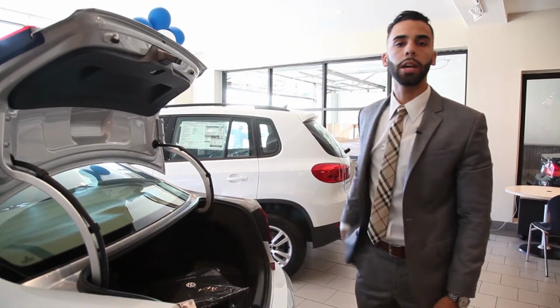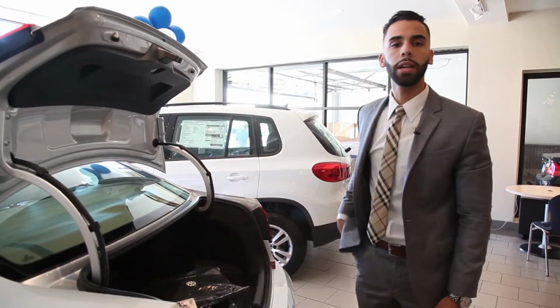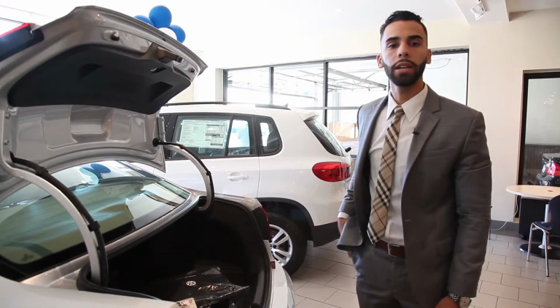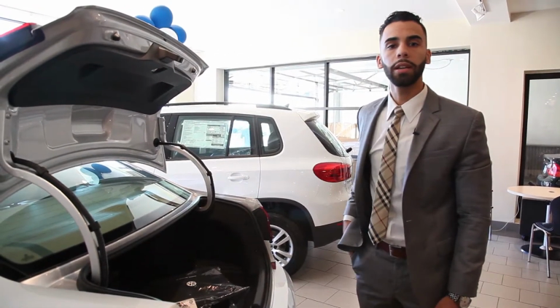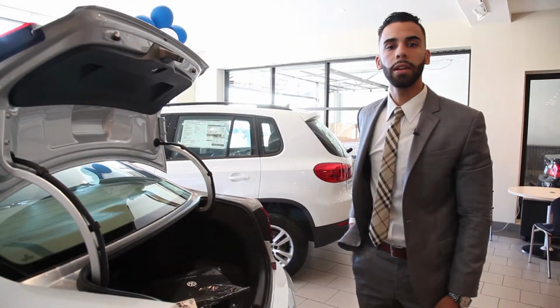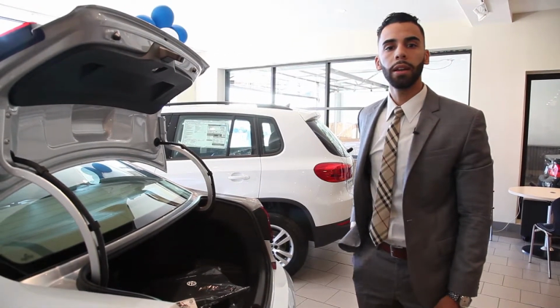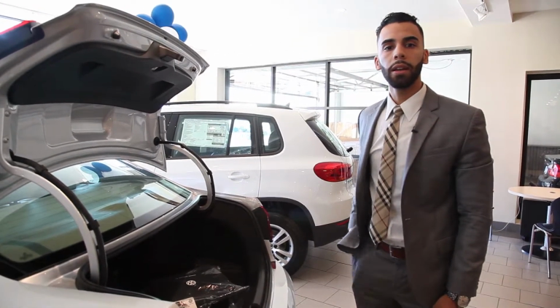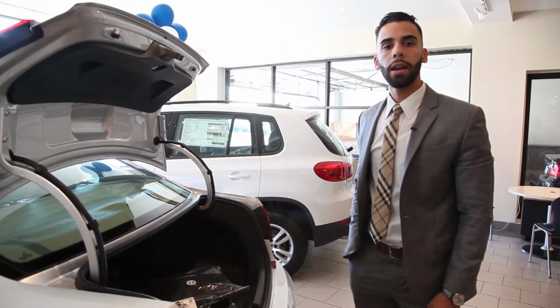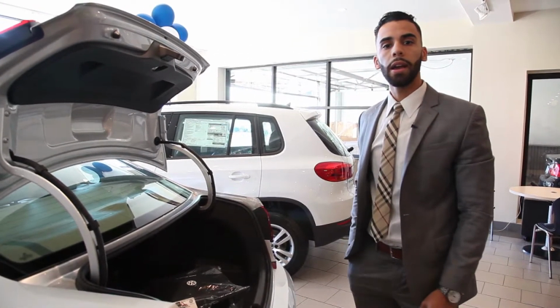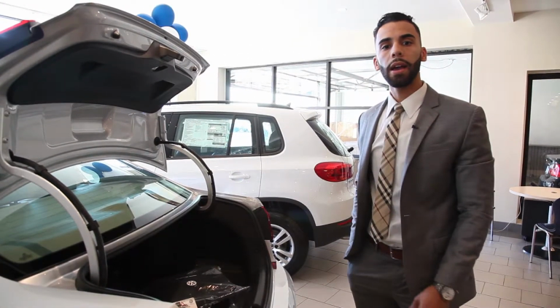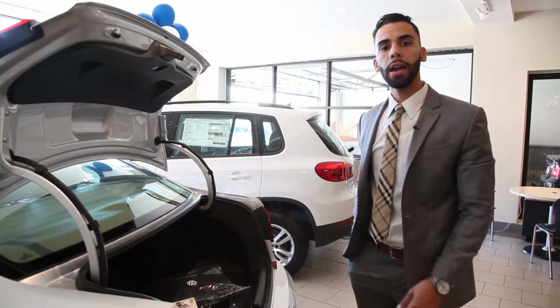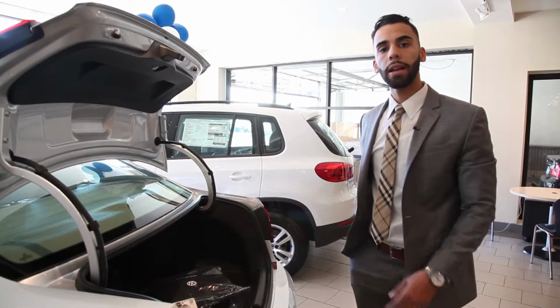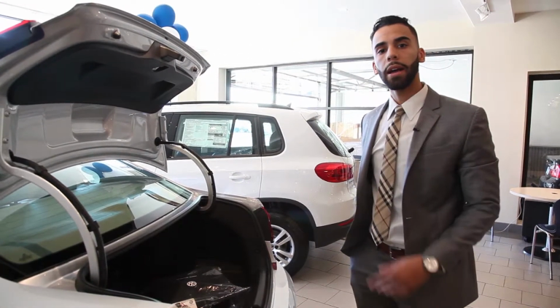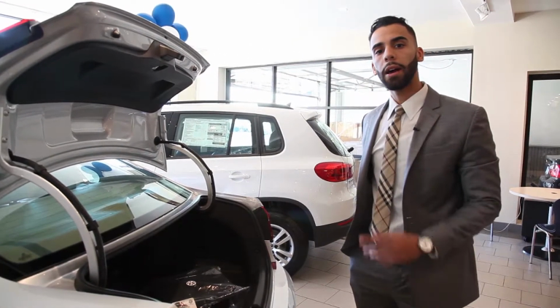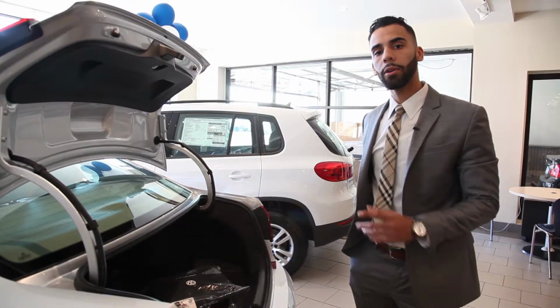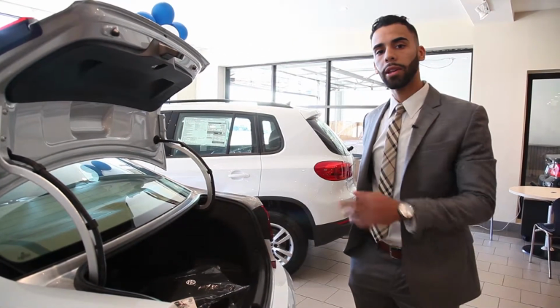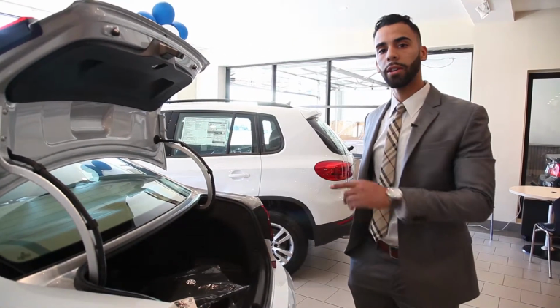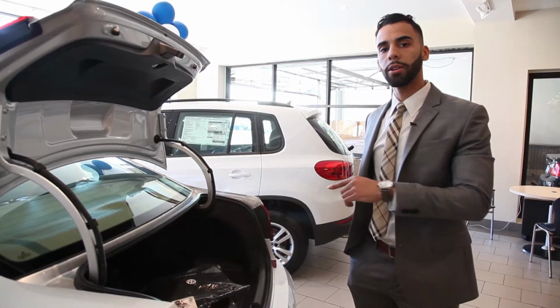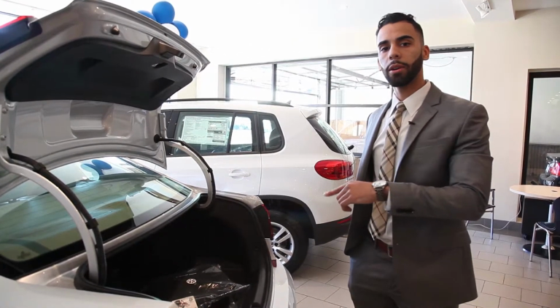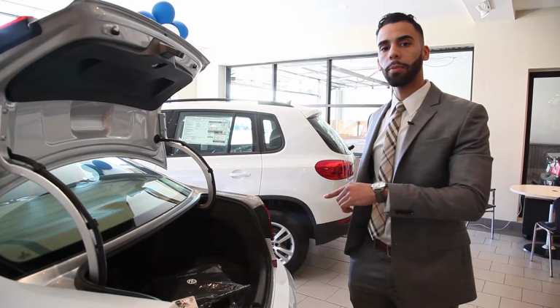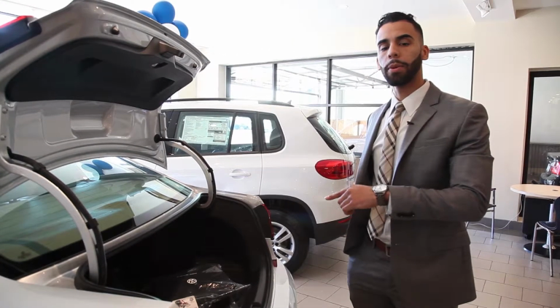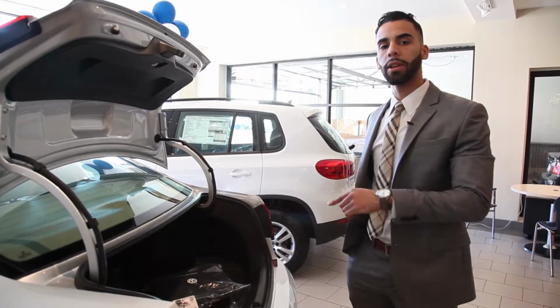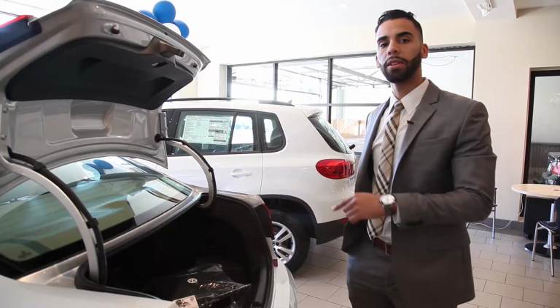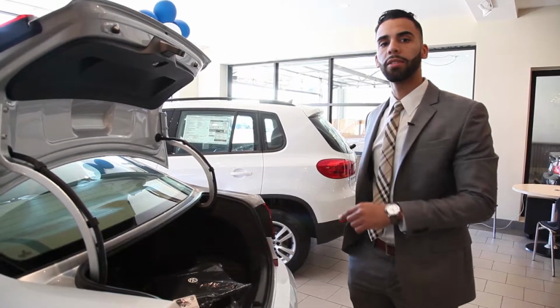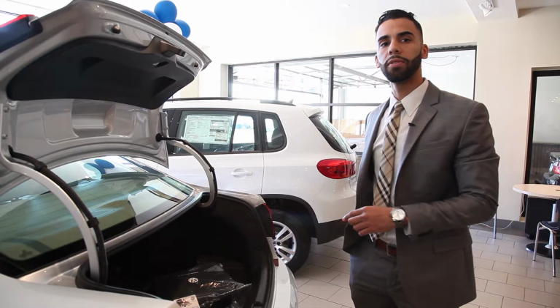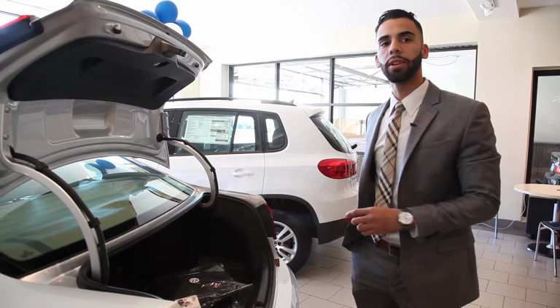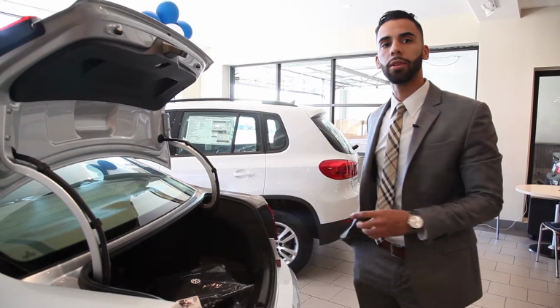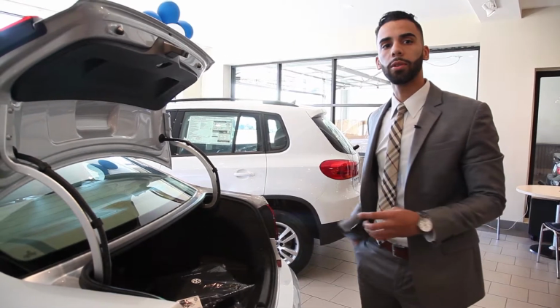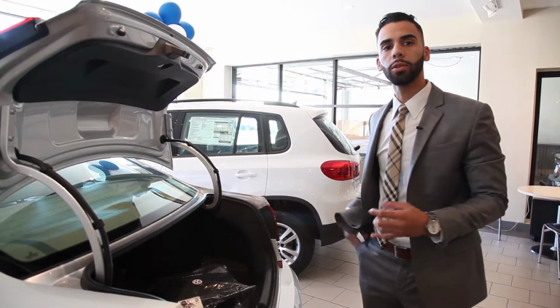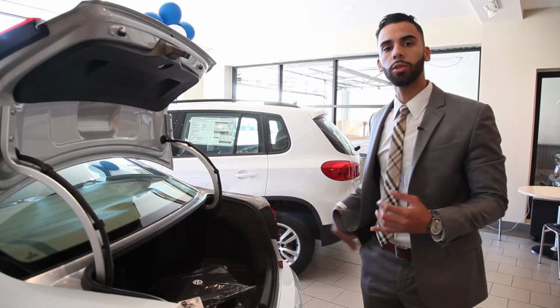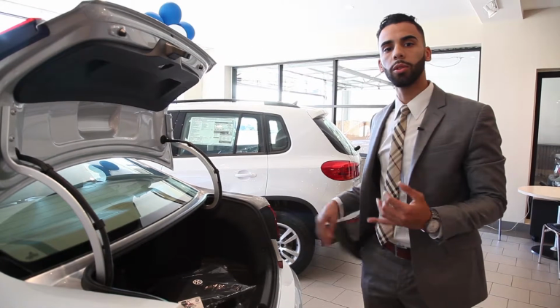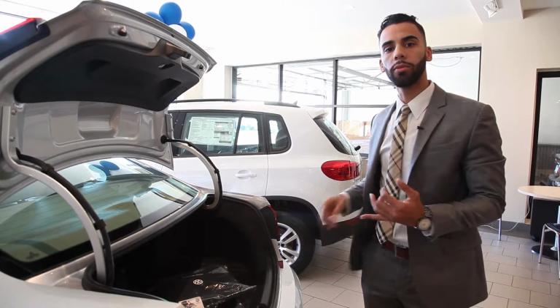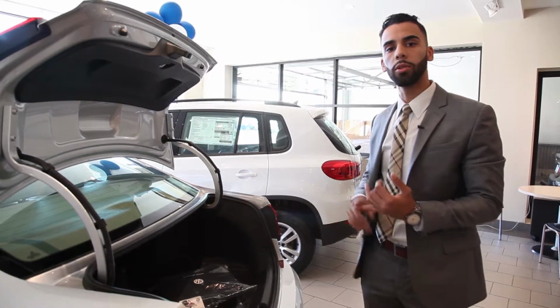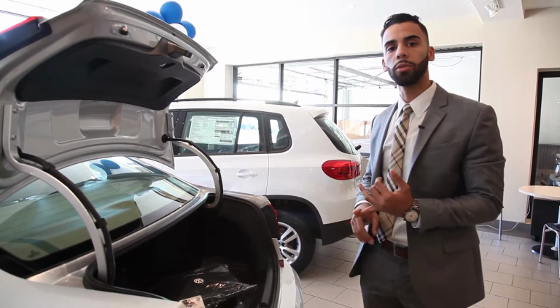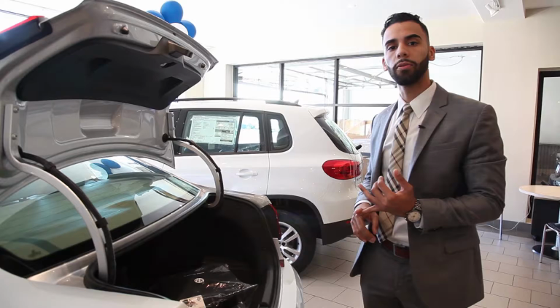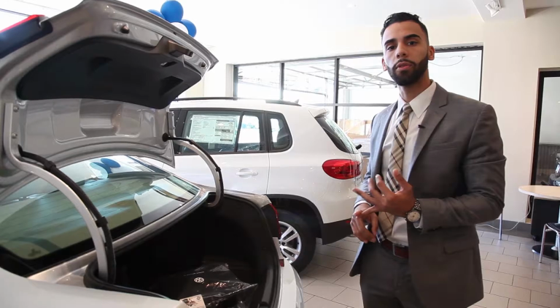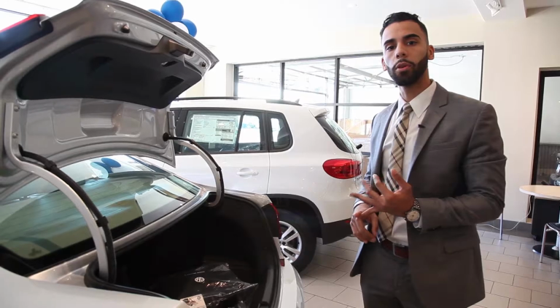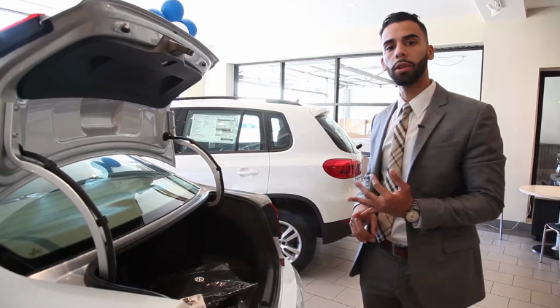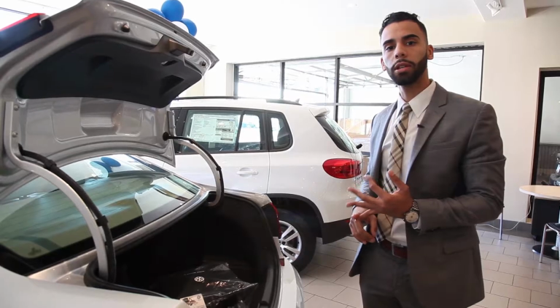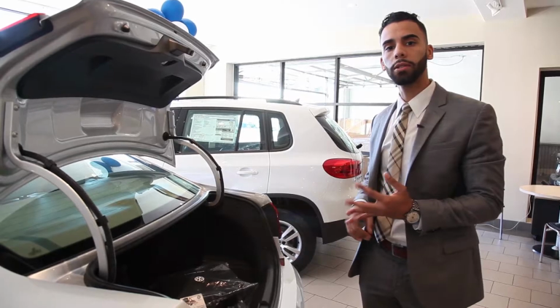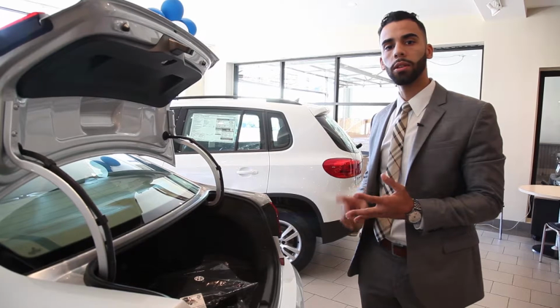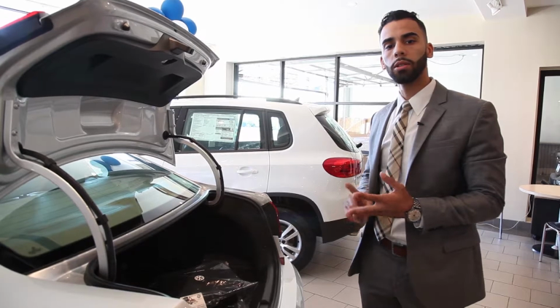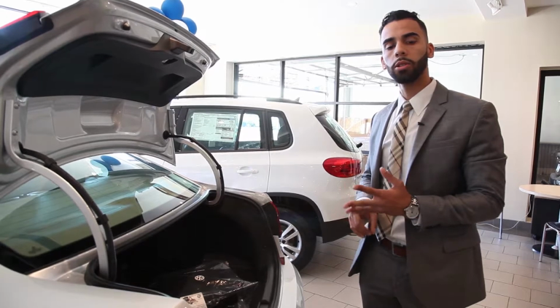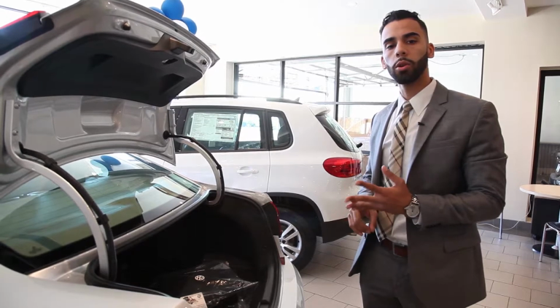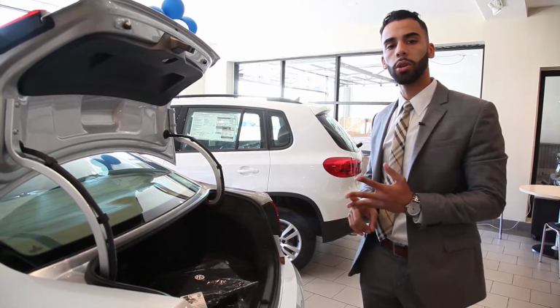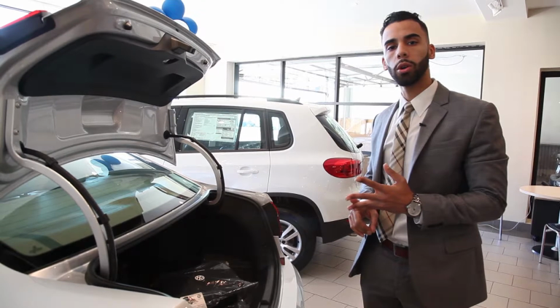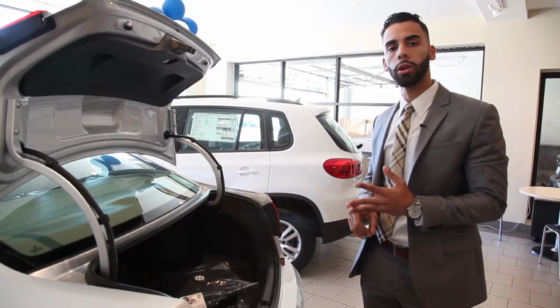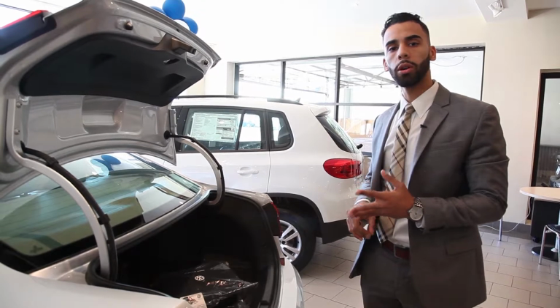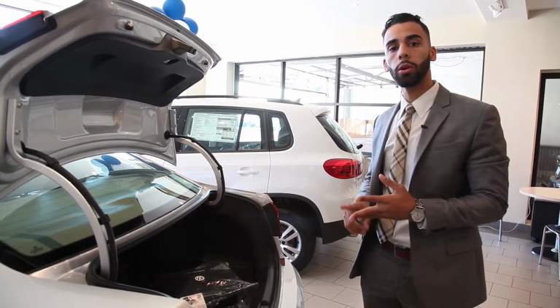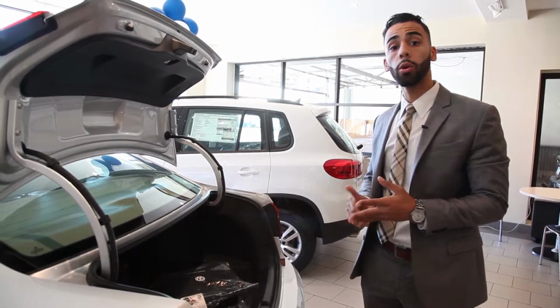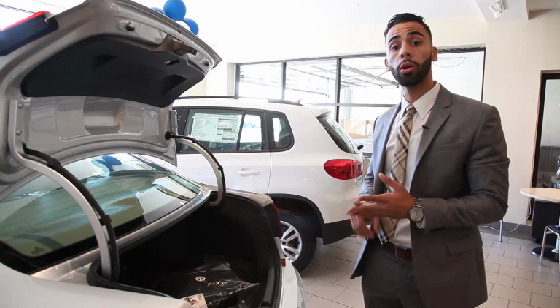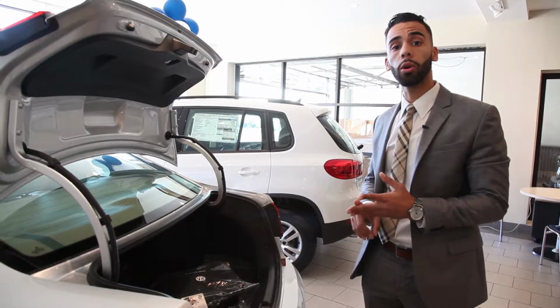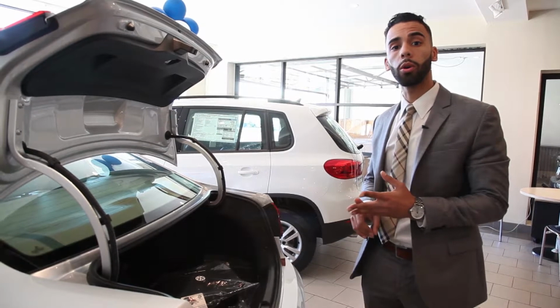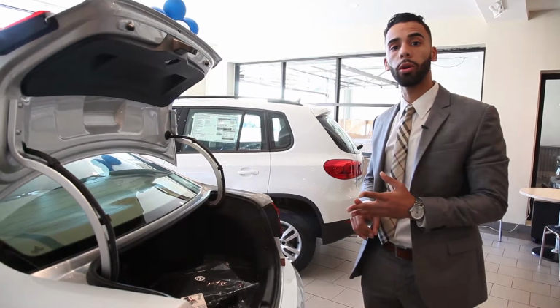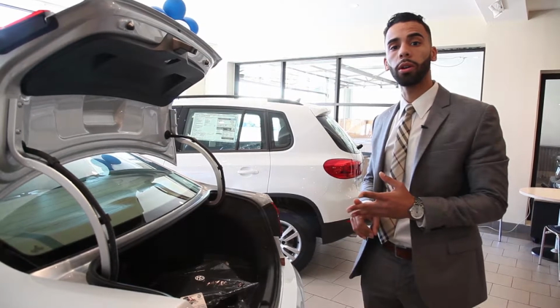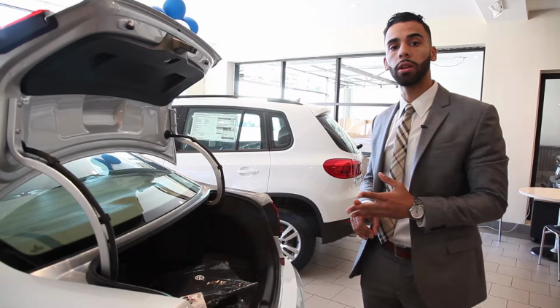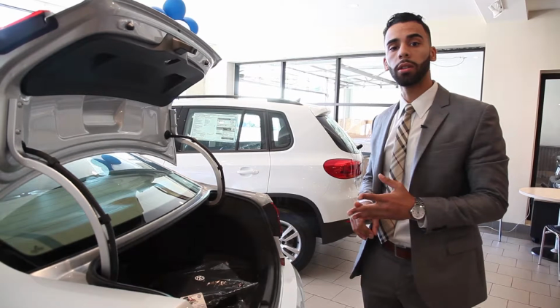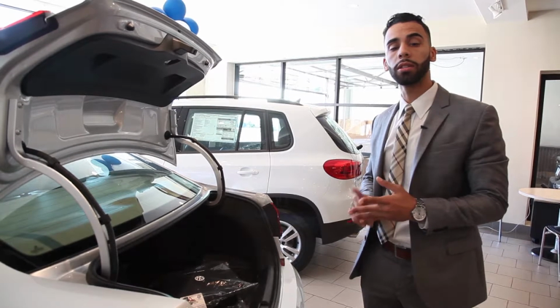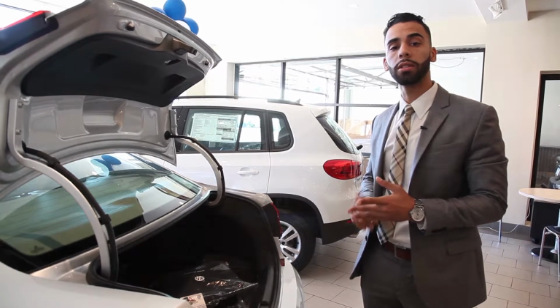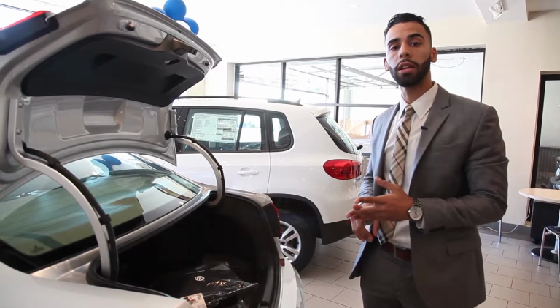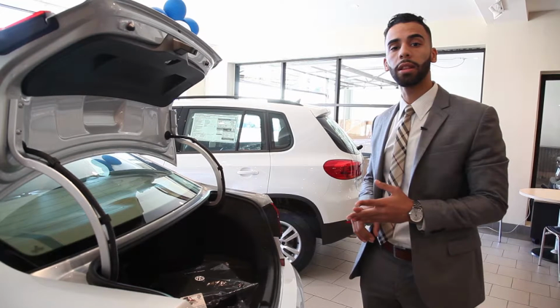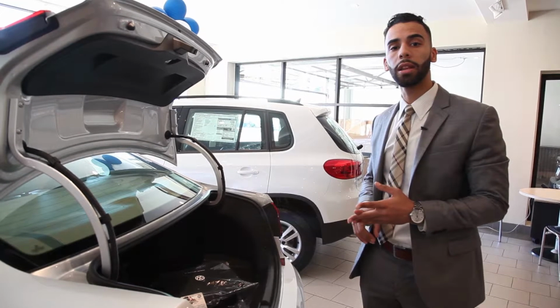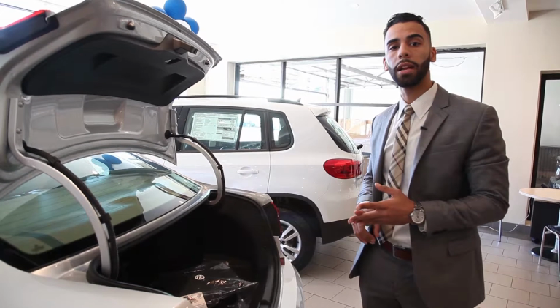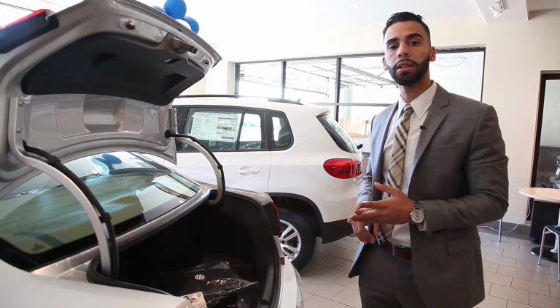Come down here, I'll show you the LED lights — beautiful lights, right? Right here we have front sensors.